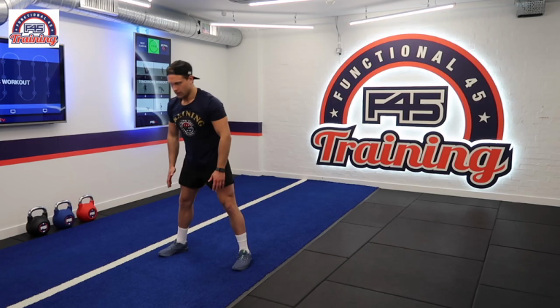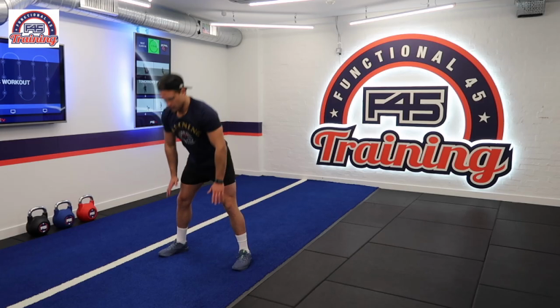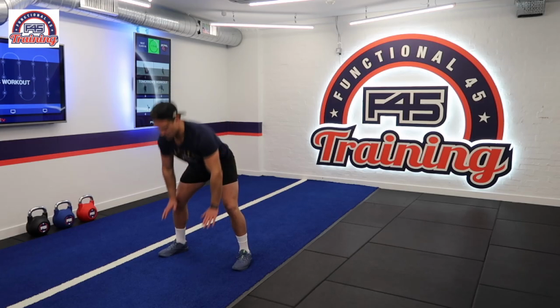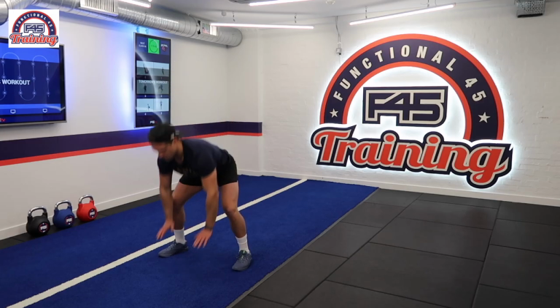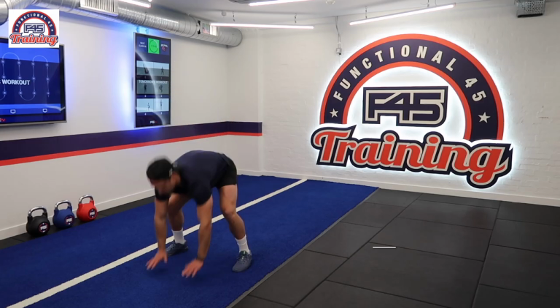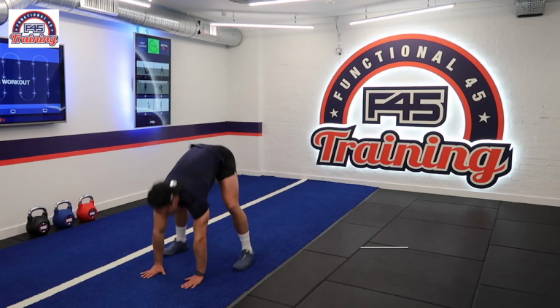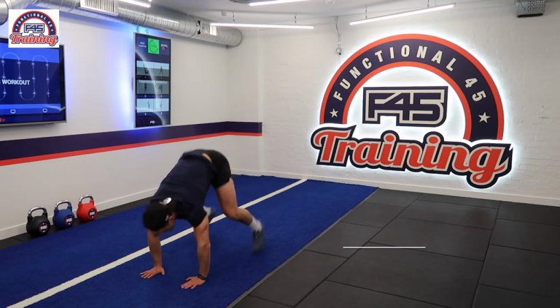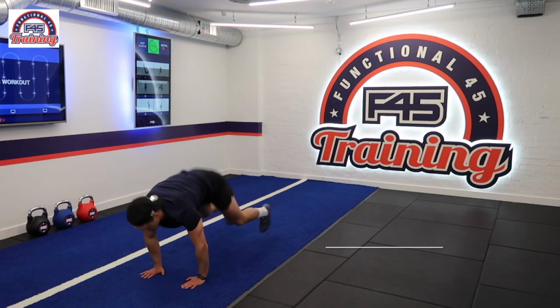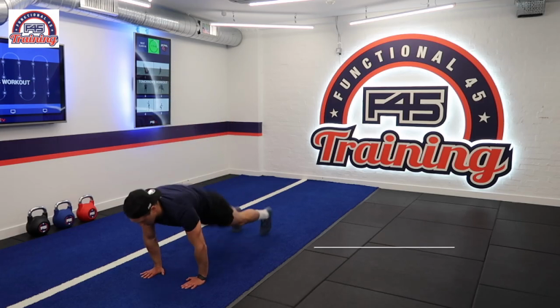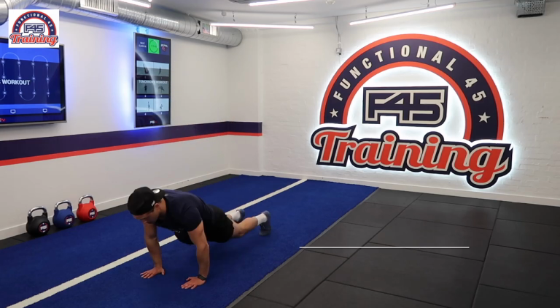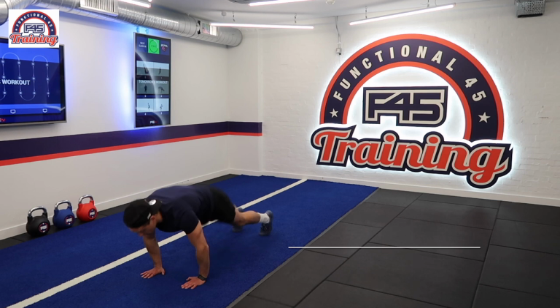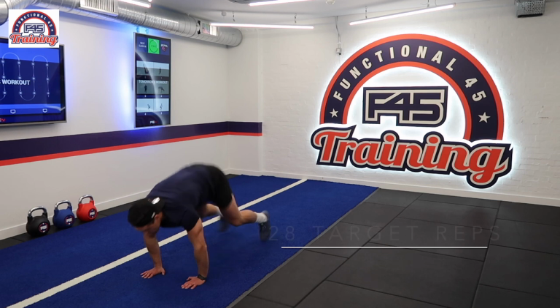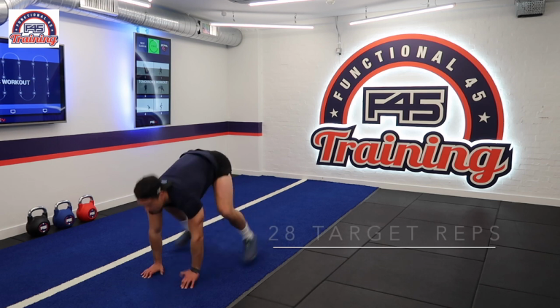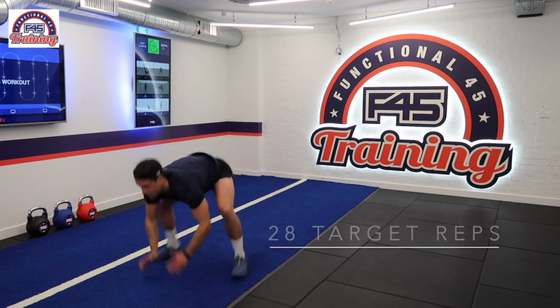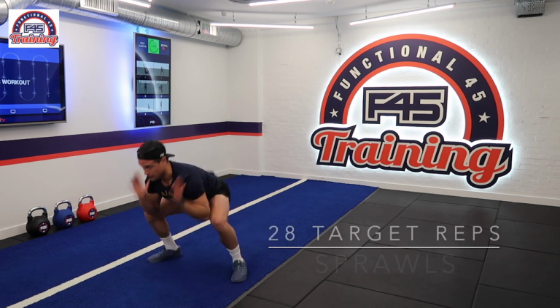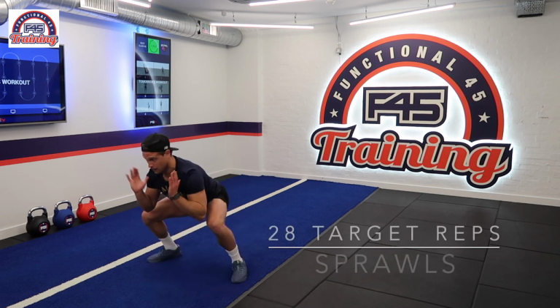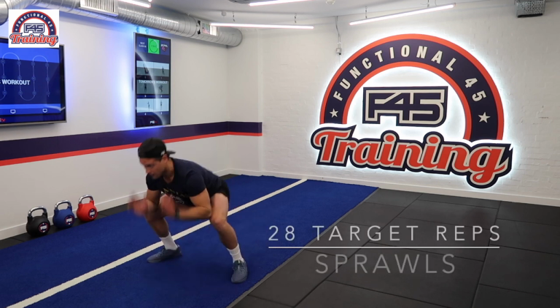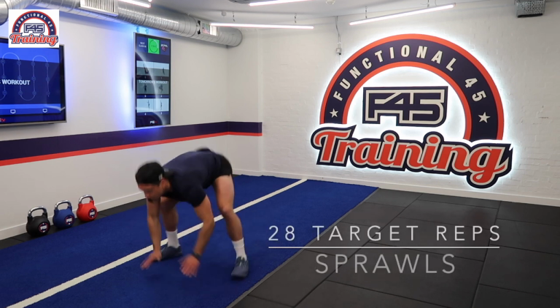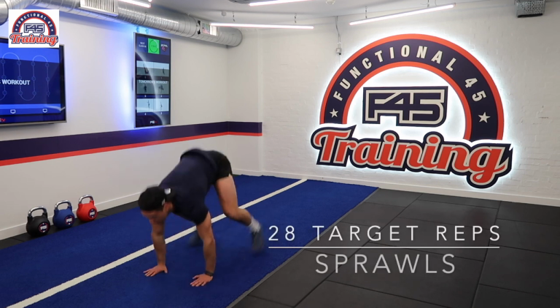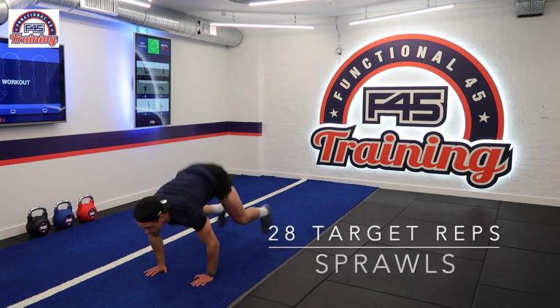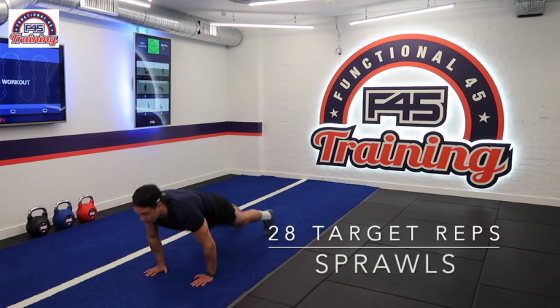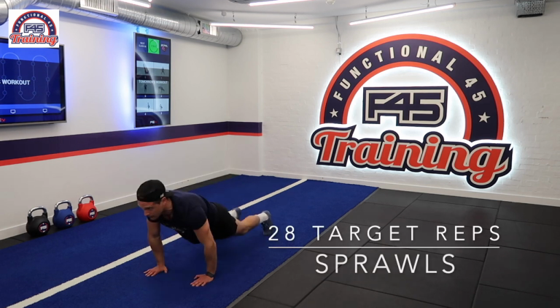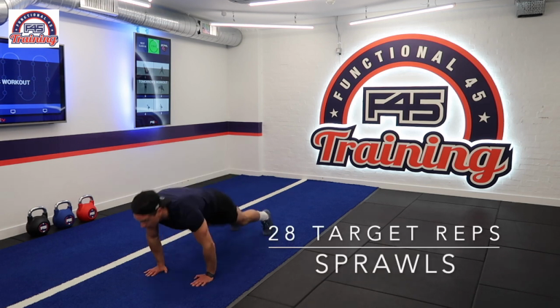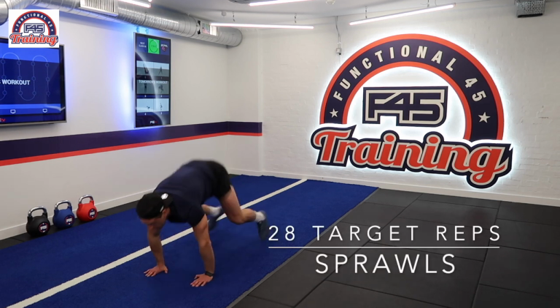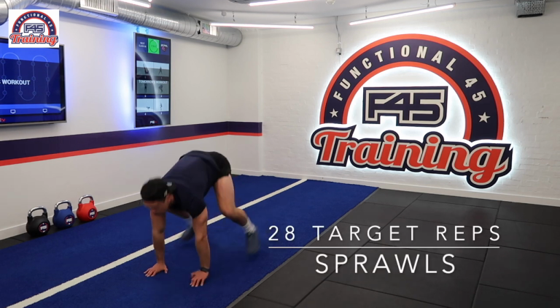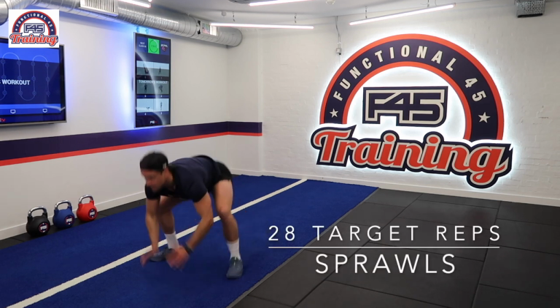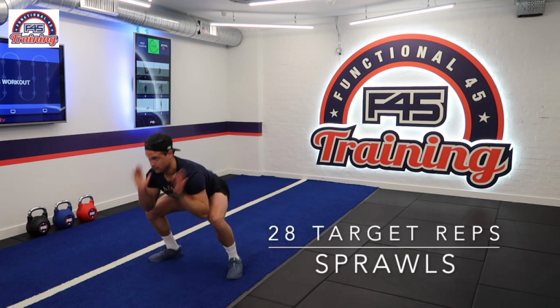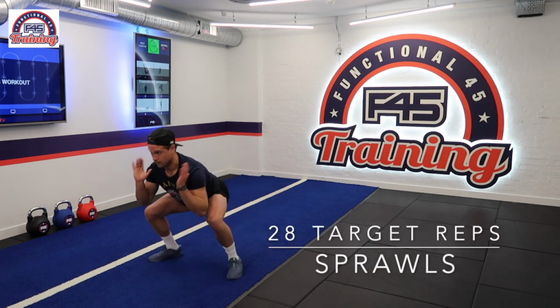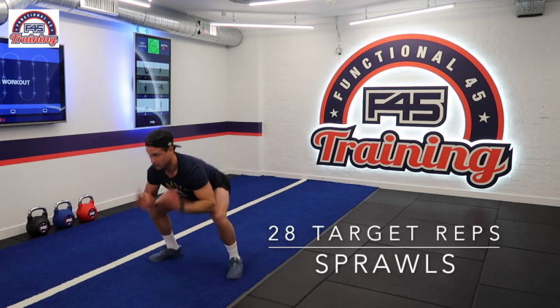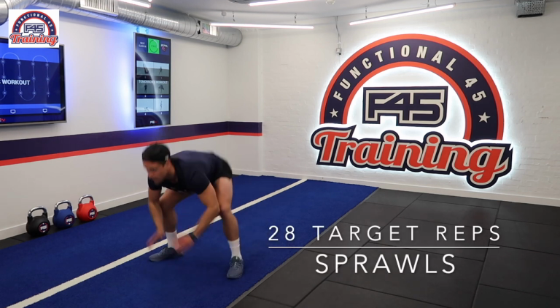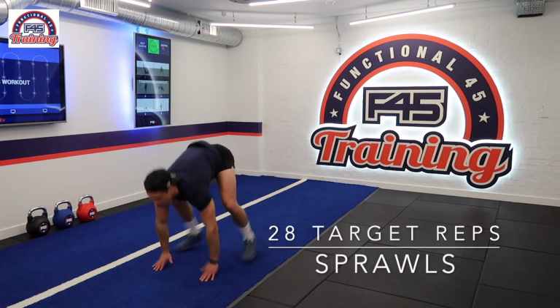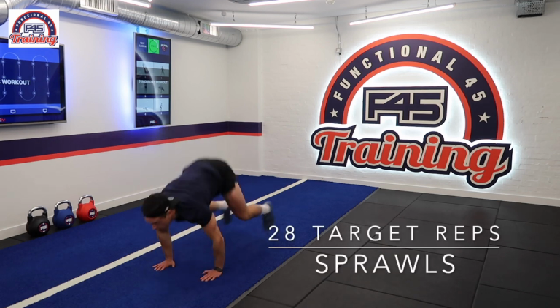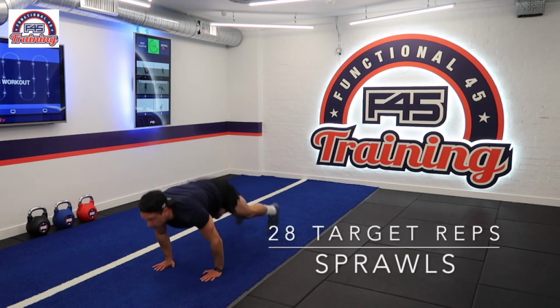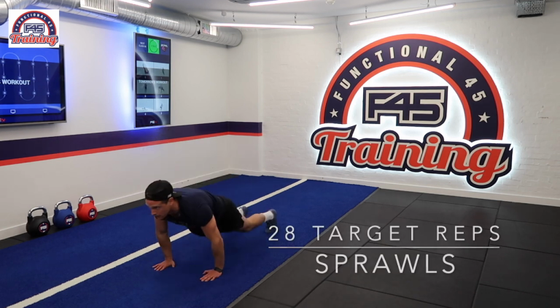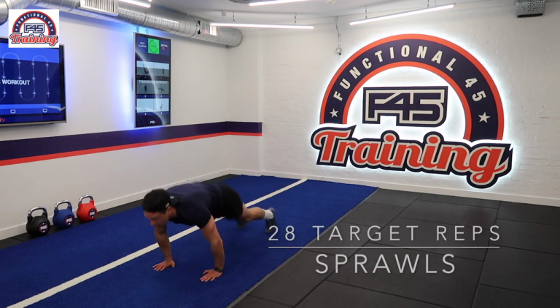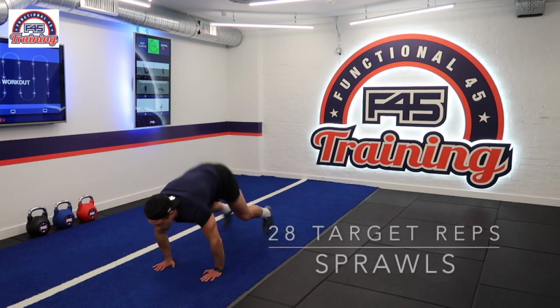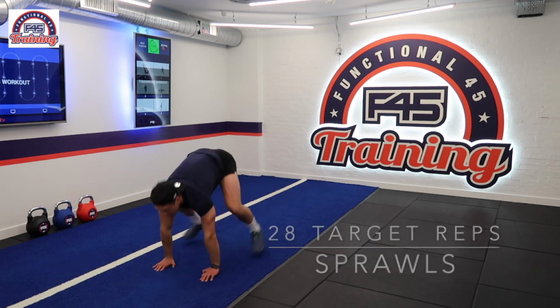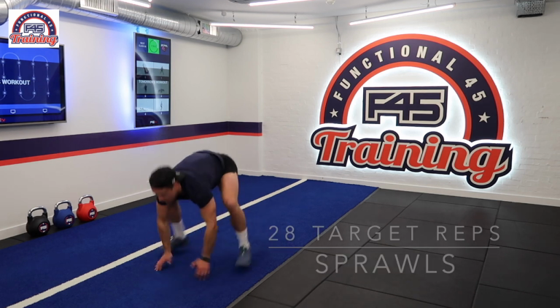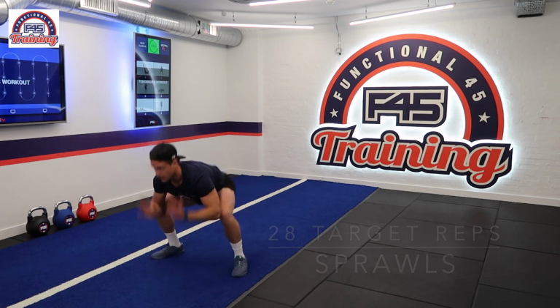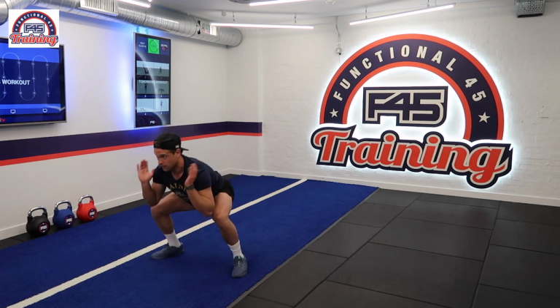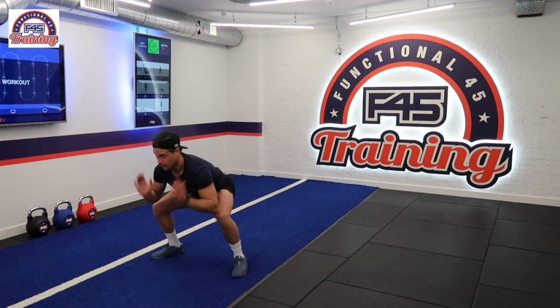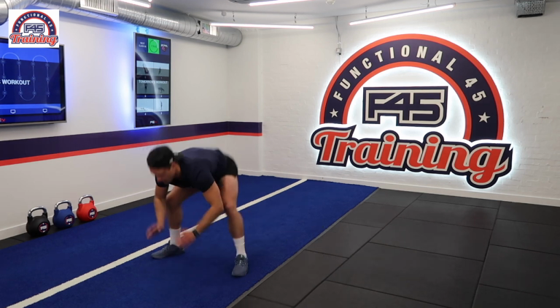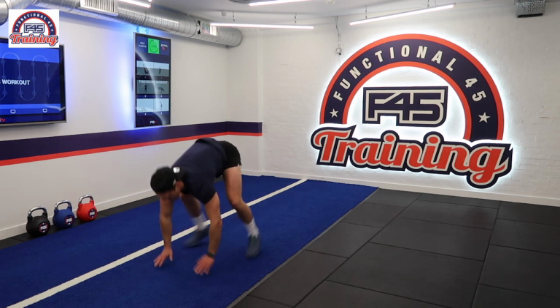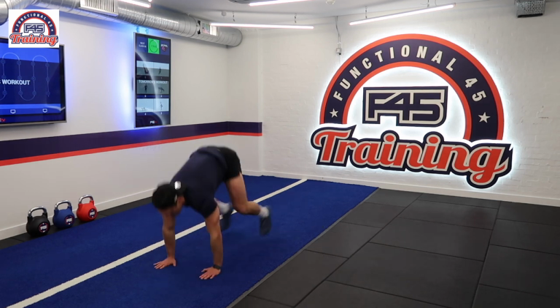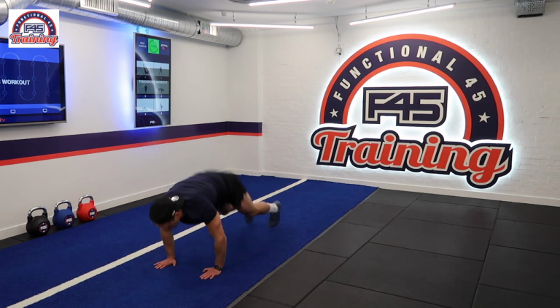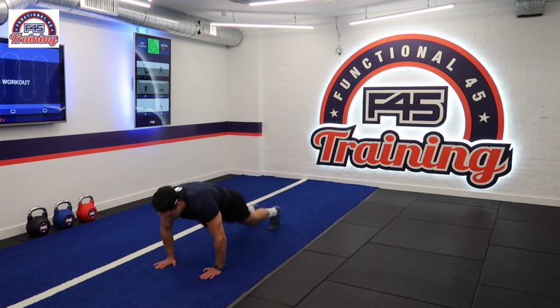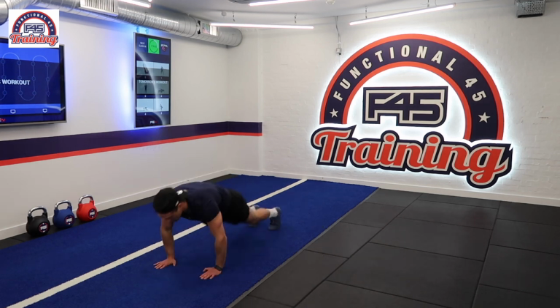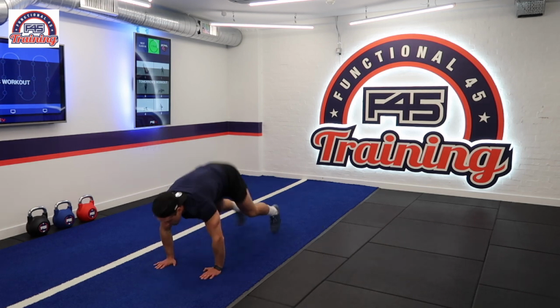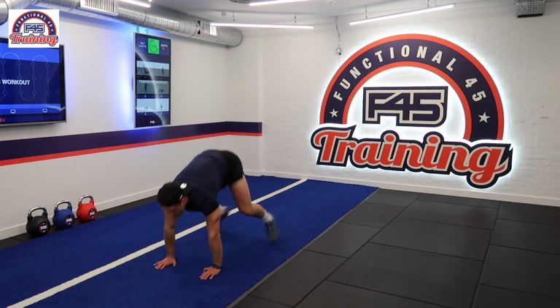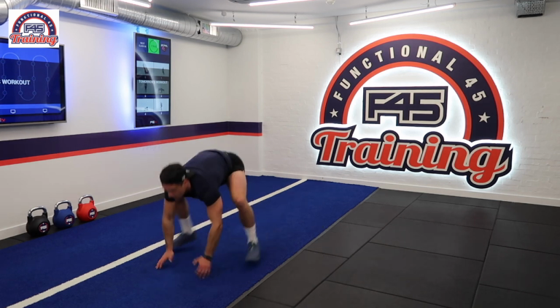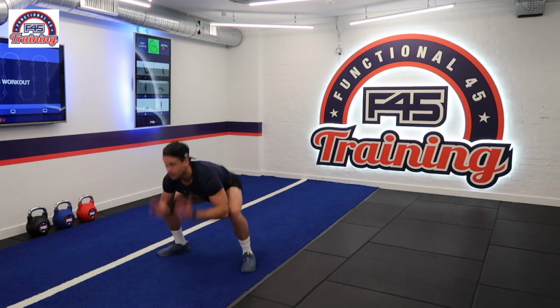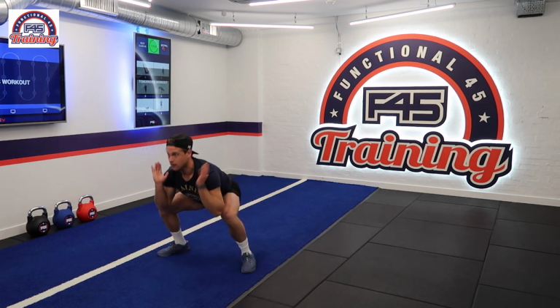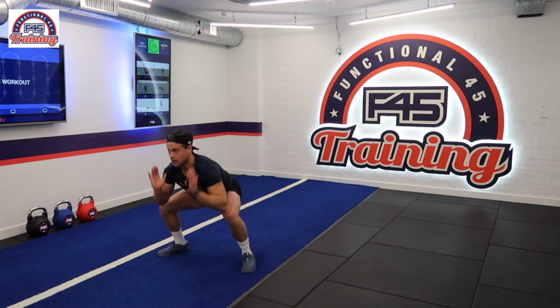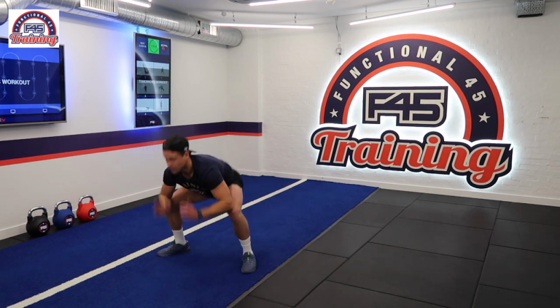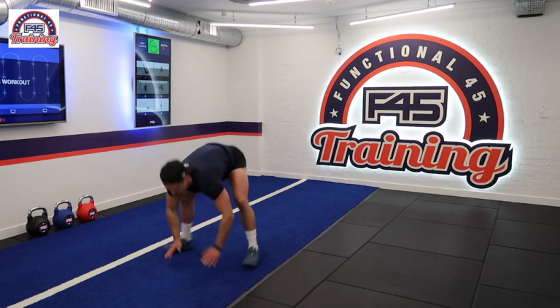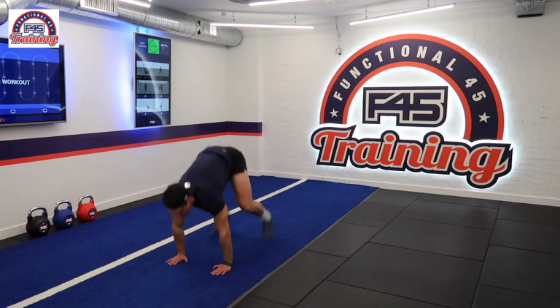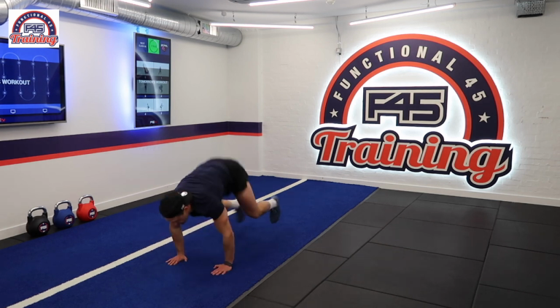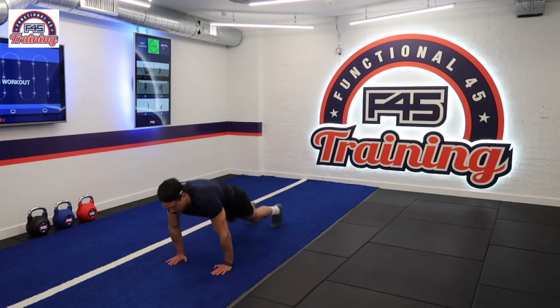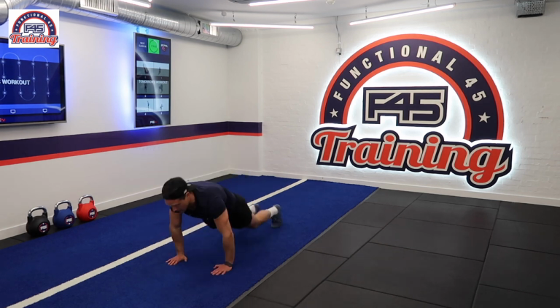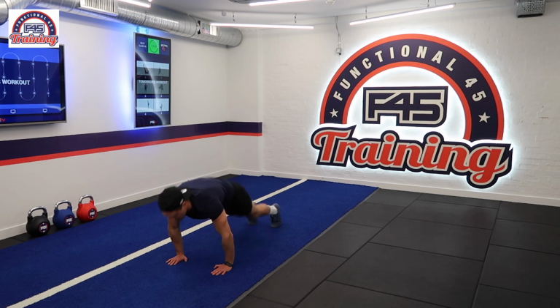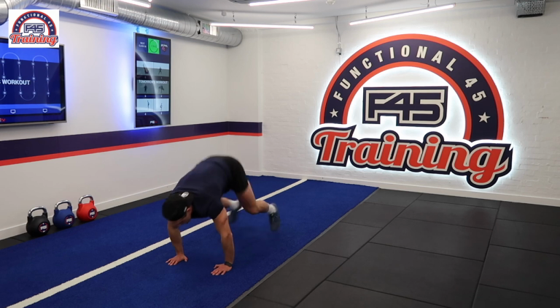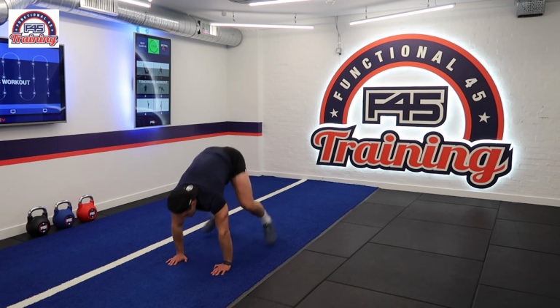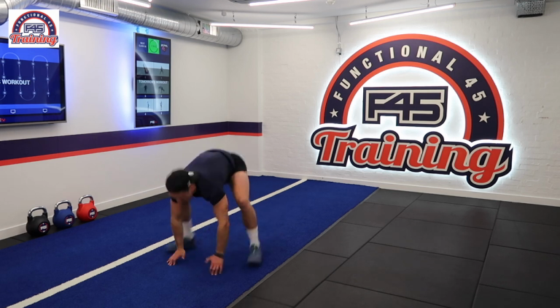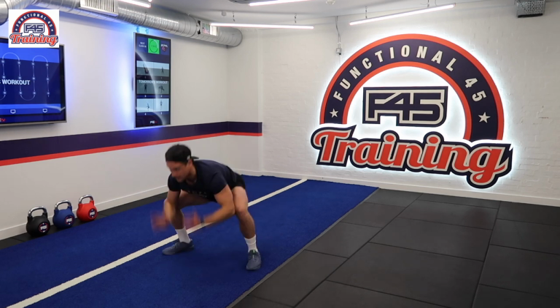Station number one, we have our spools. We need to make sure that we are landing on our heels, and when we bring our elbows up, they need to come above our knees, keeping our chest nice and open.